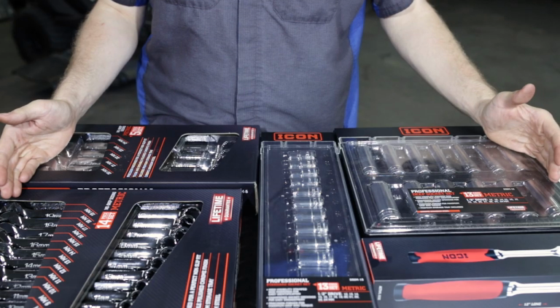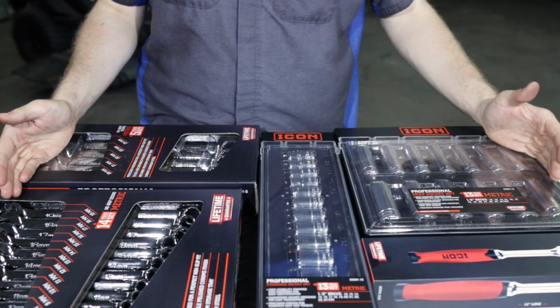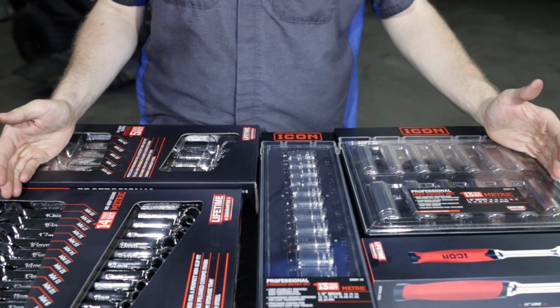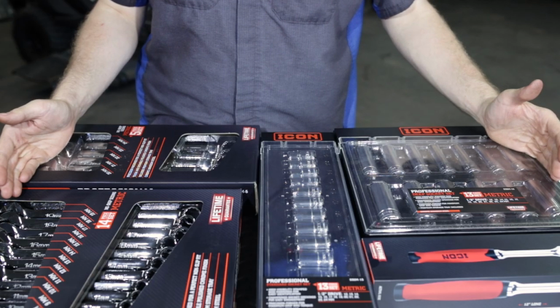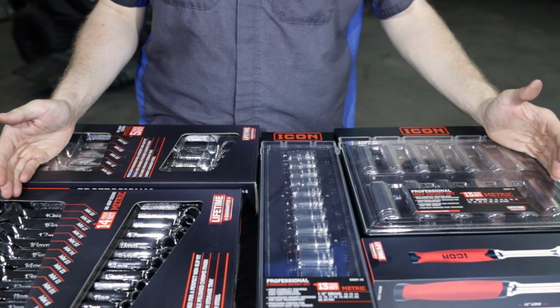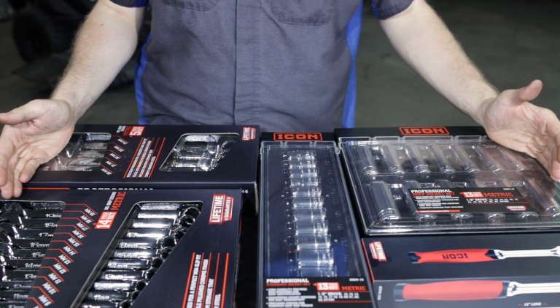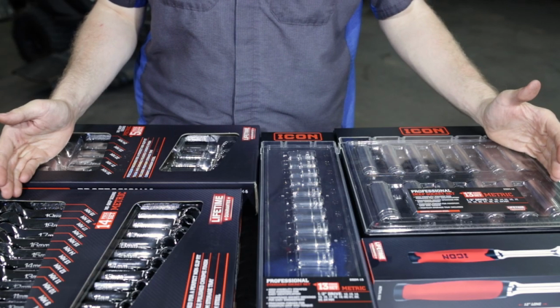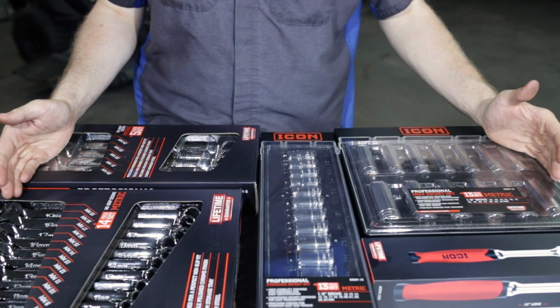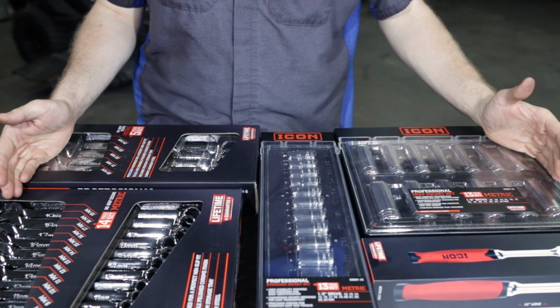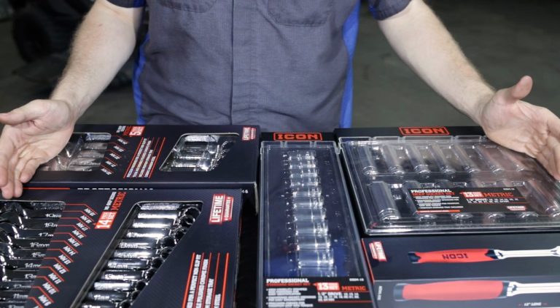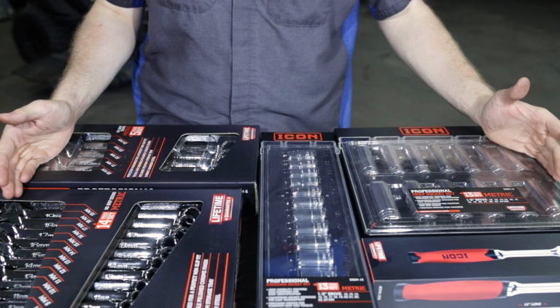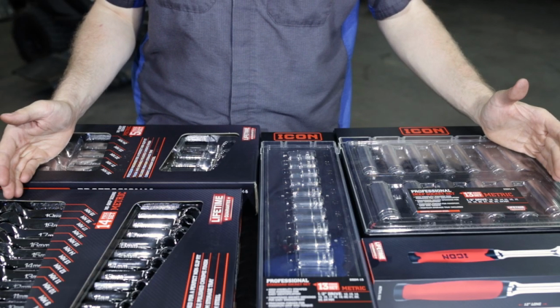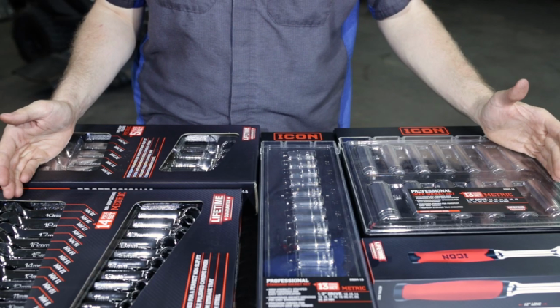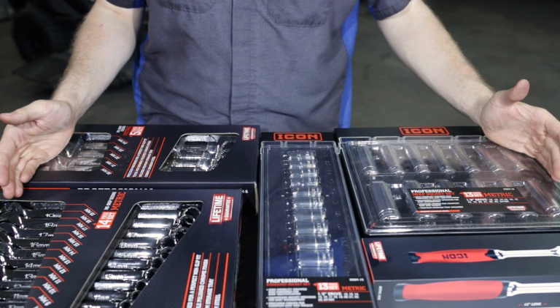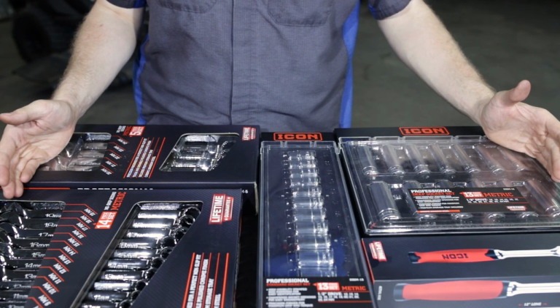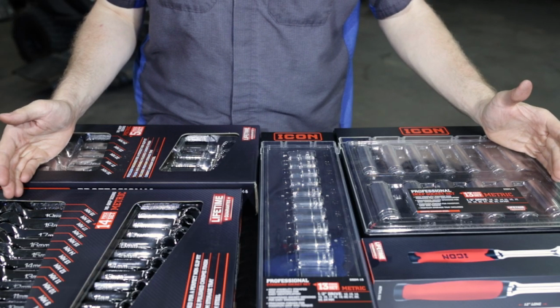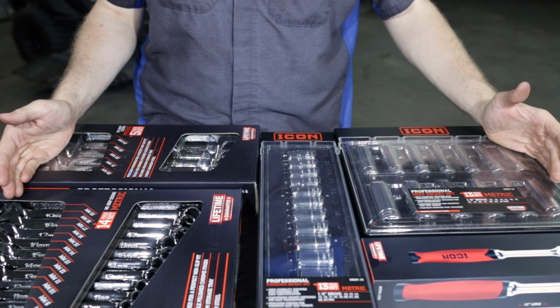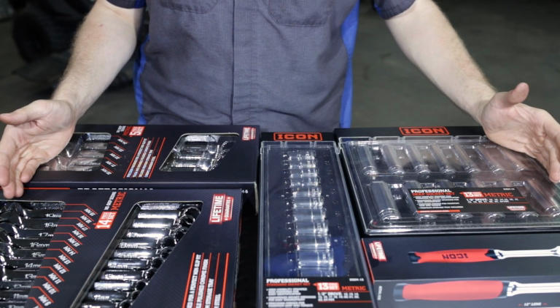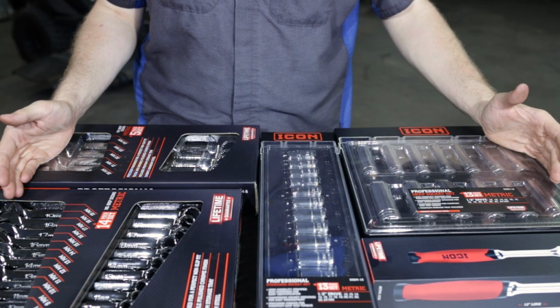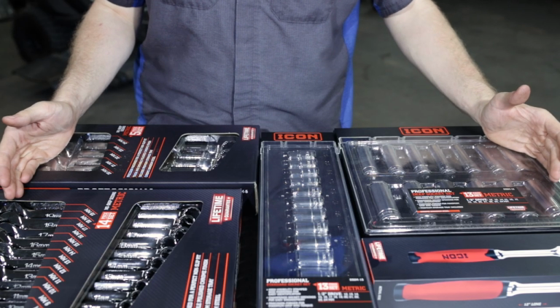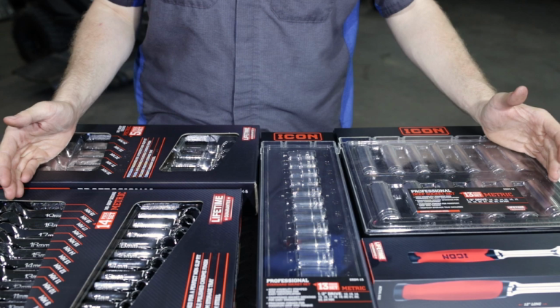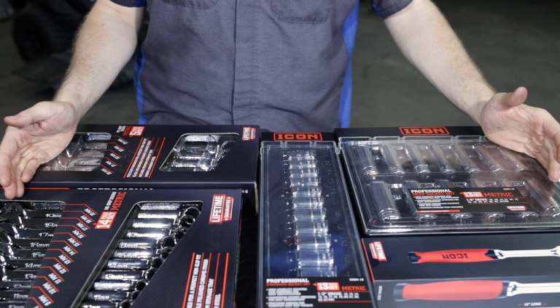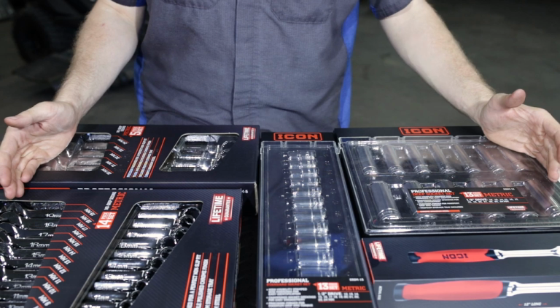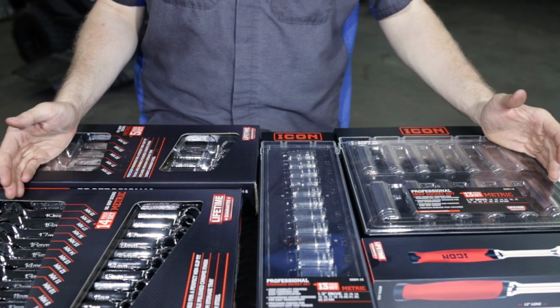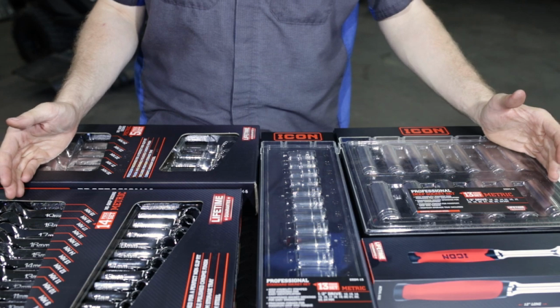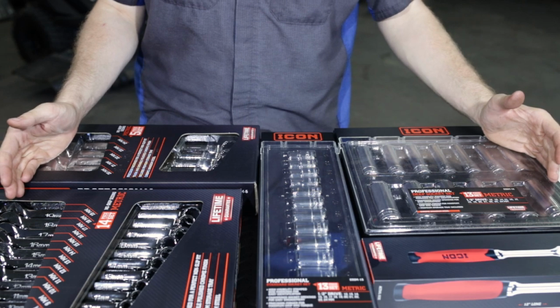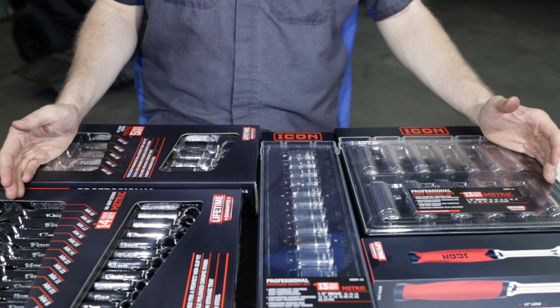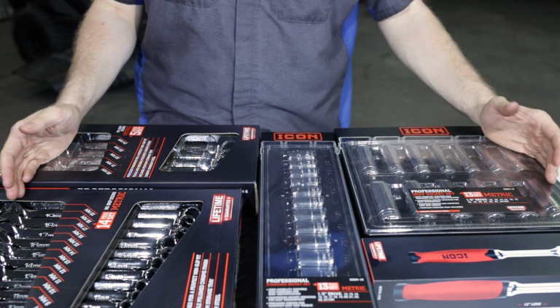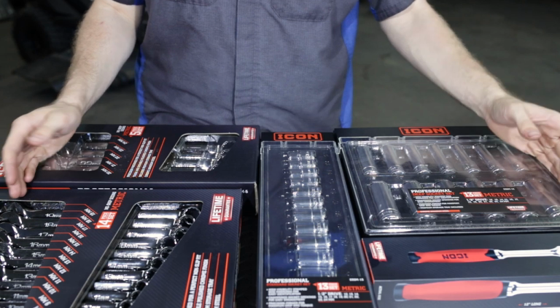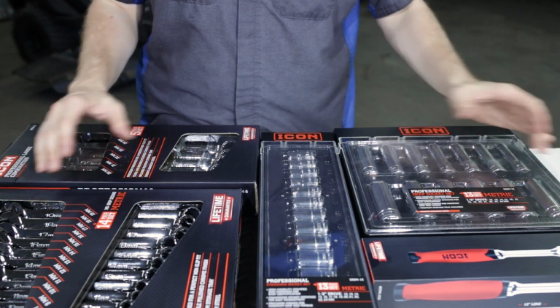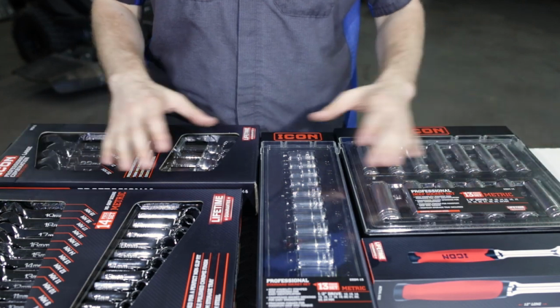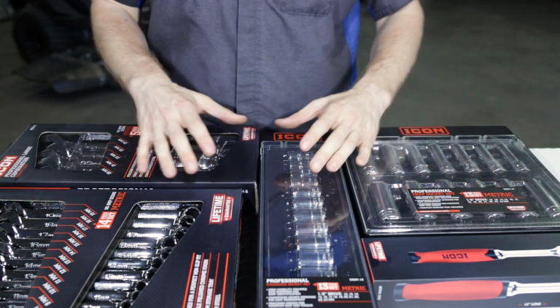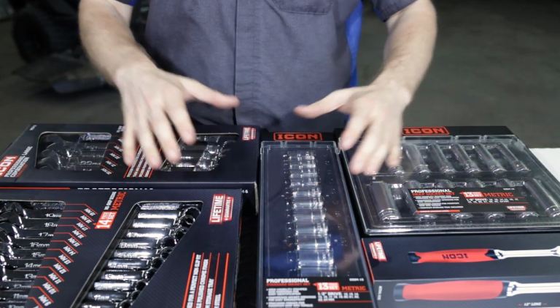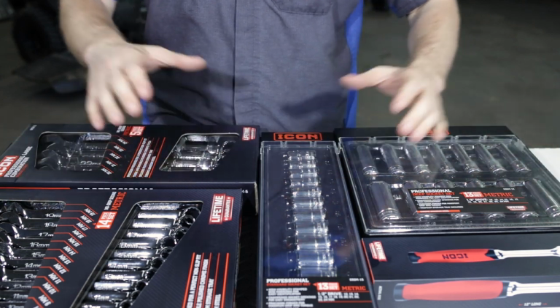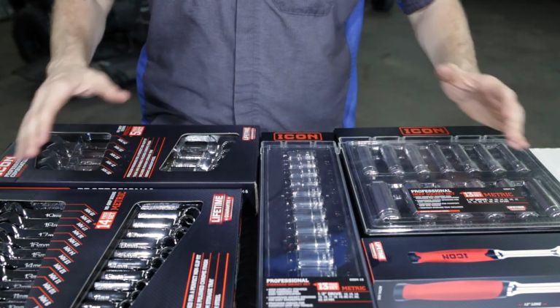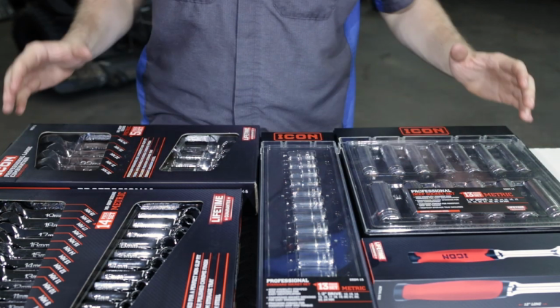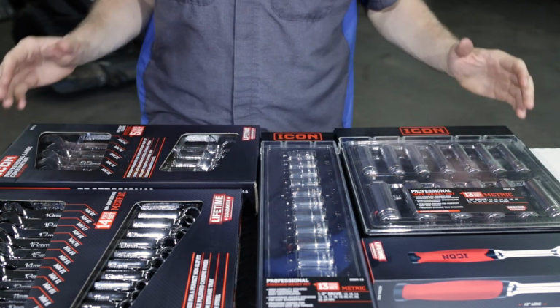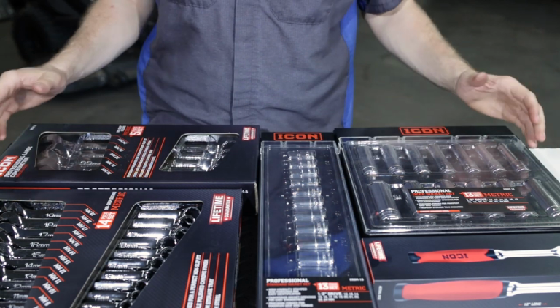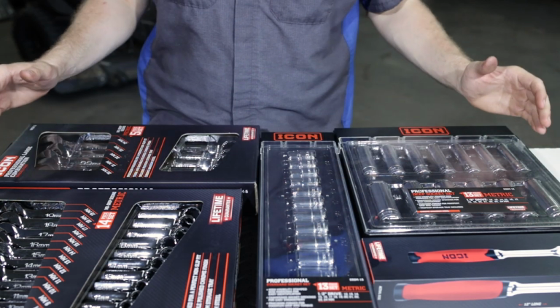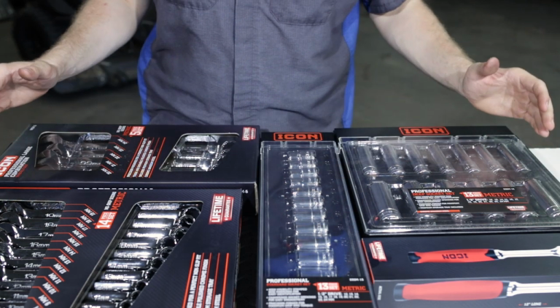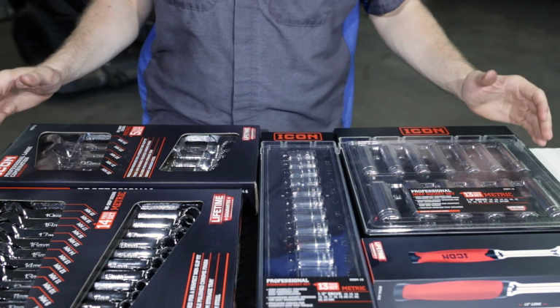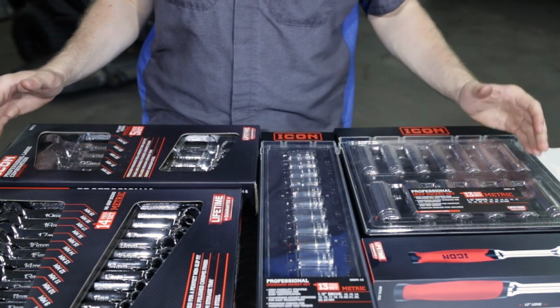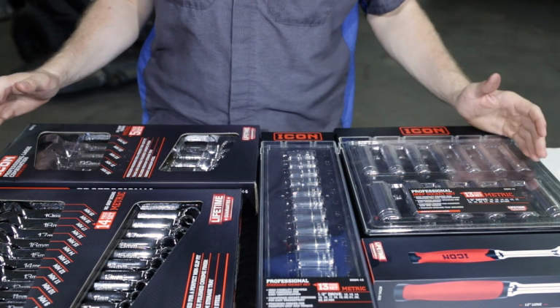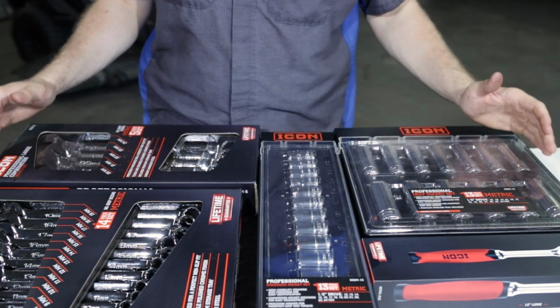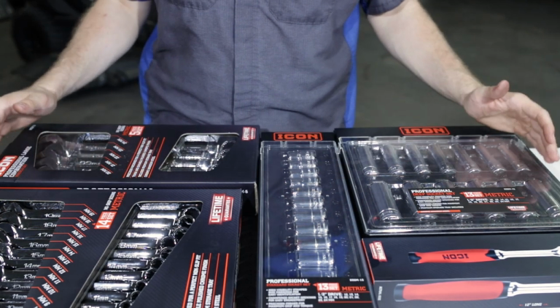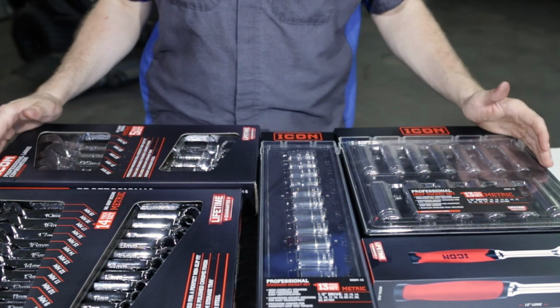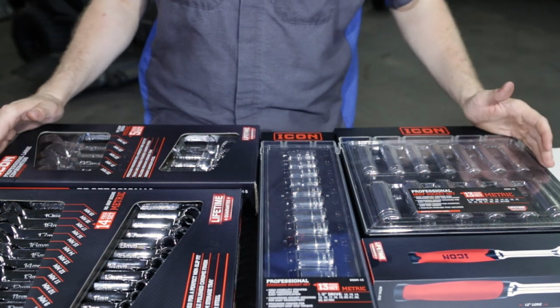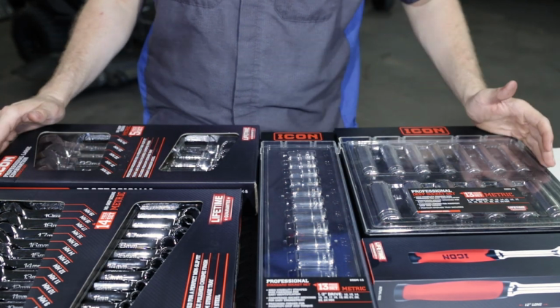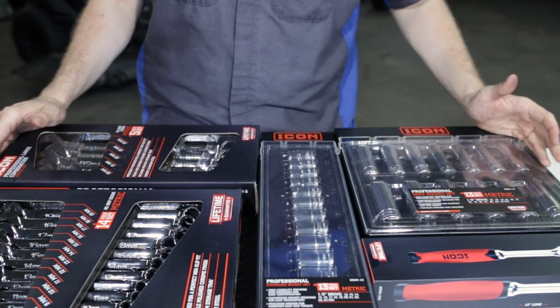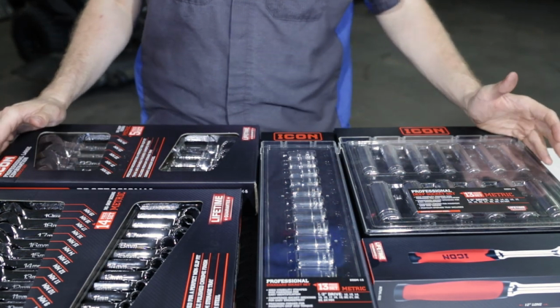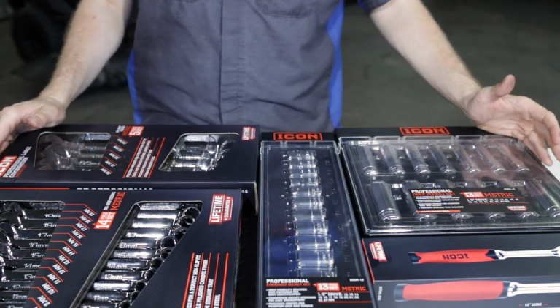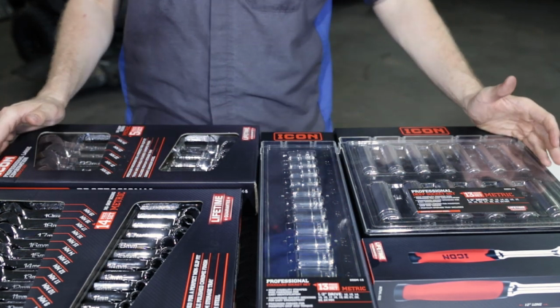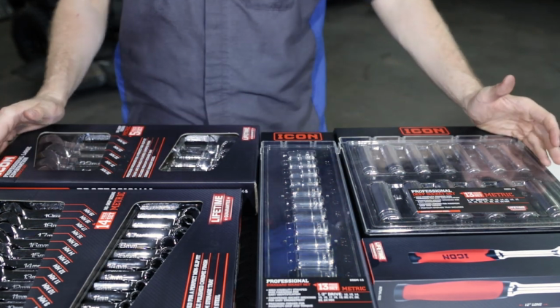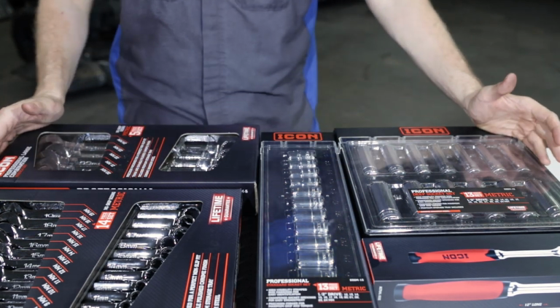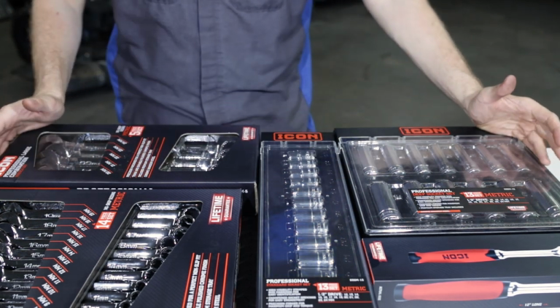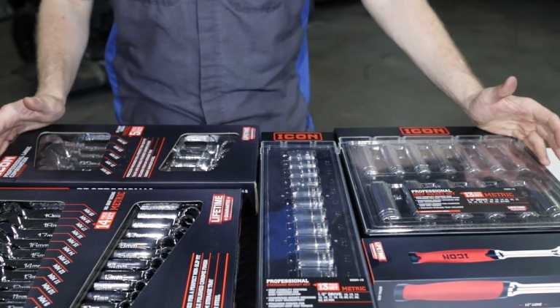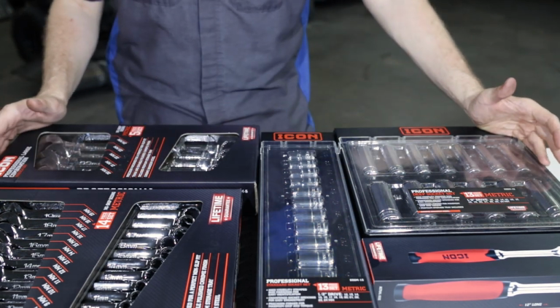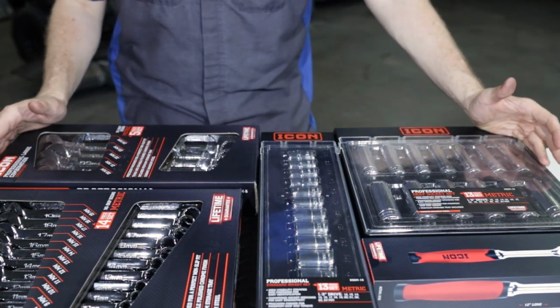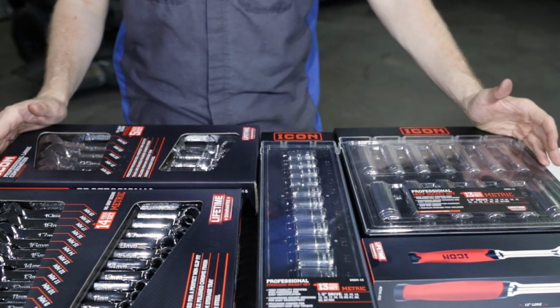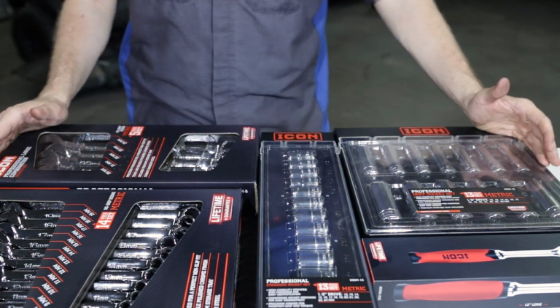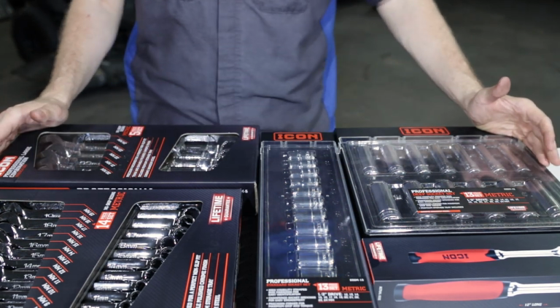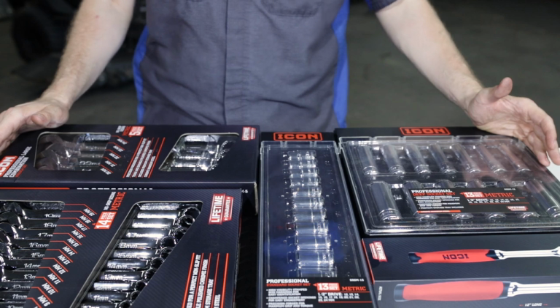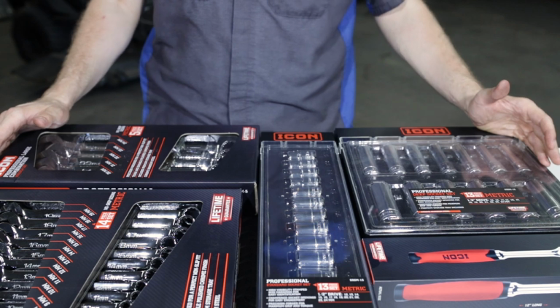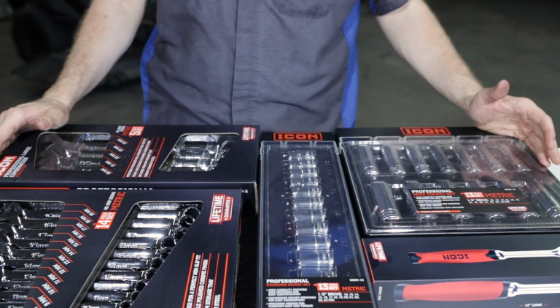Greetings viewers, welcome back to the channel. In today's video, our last big haul of new Icon tools.